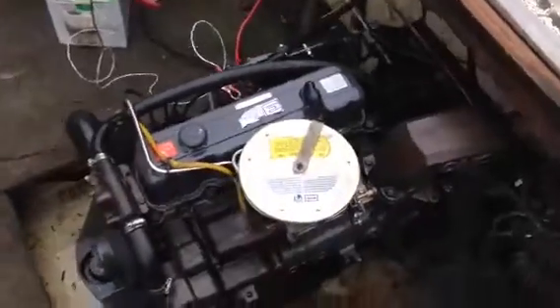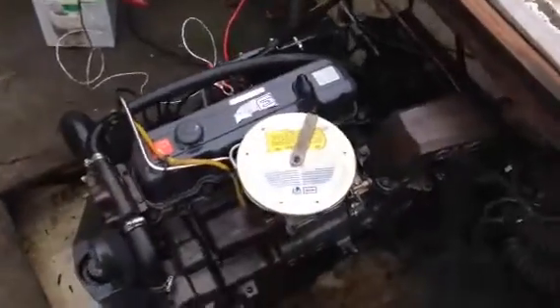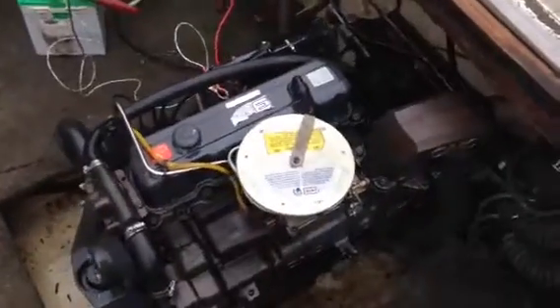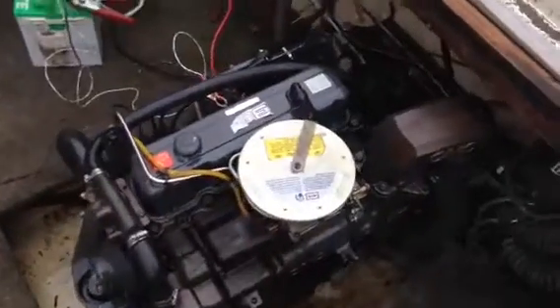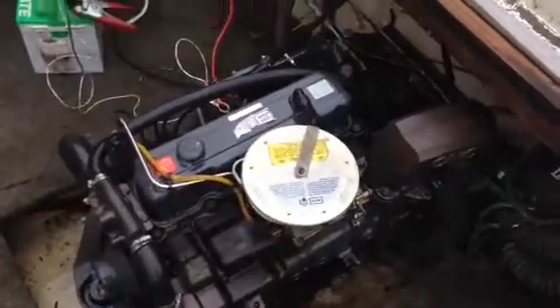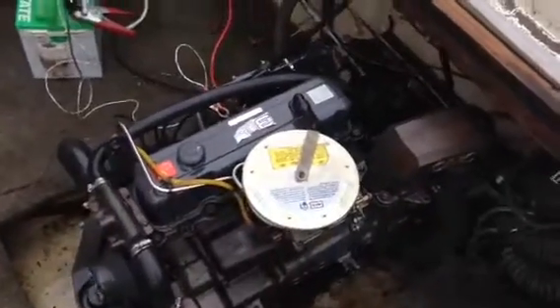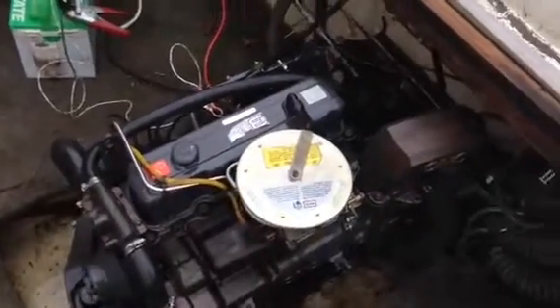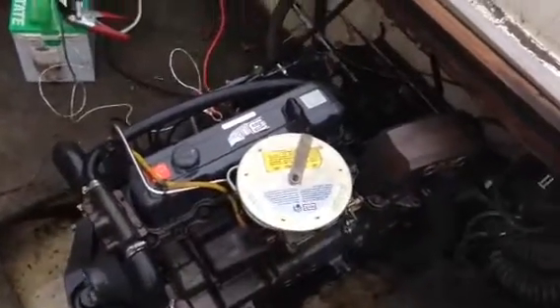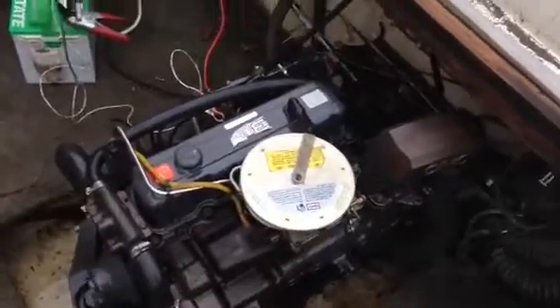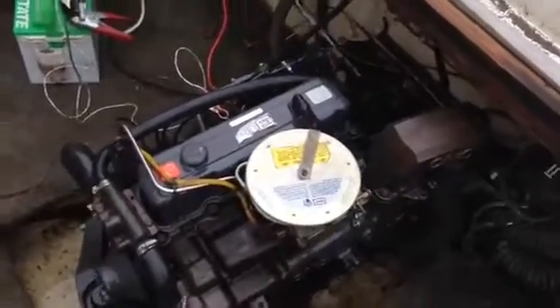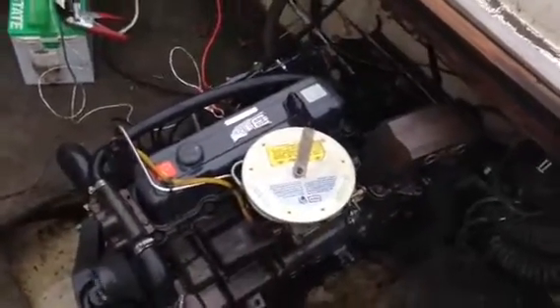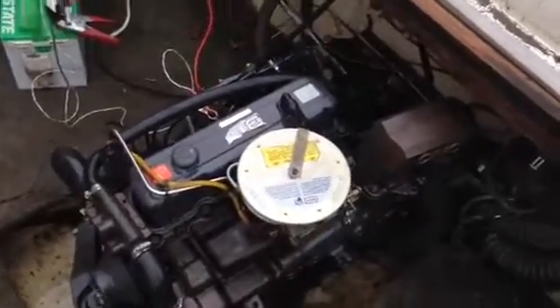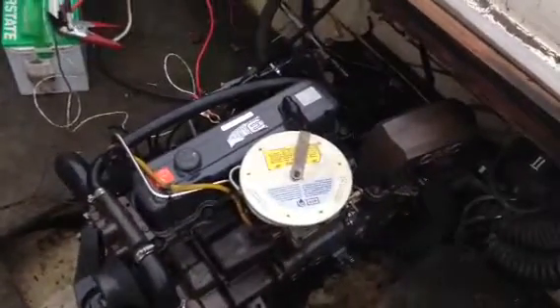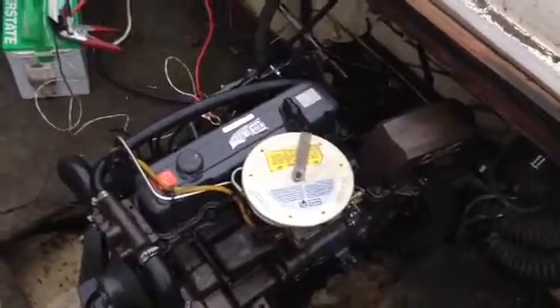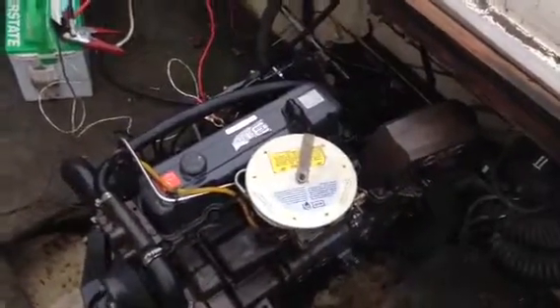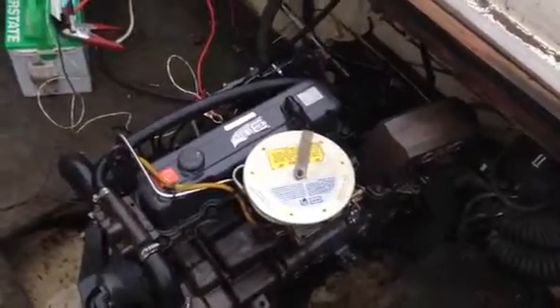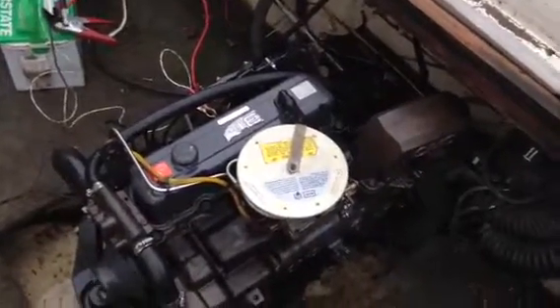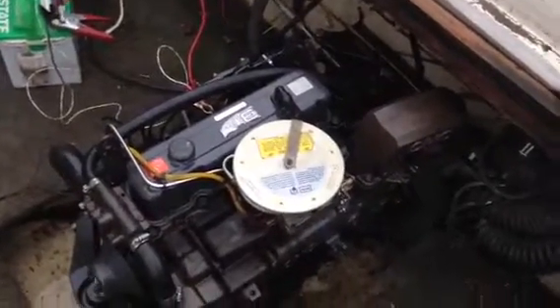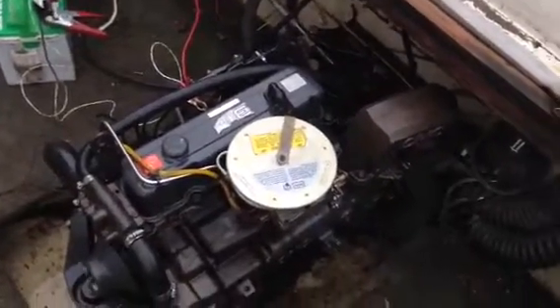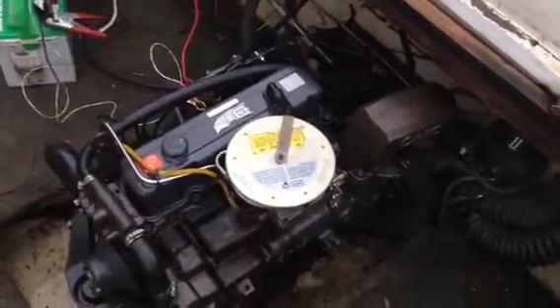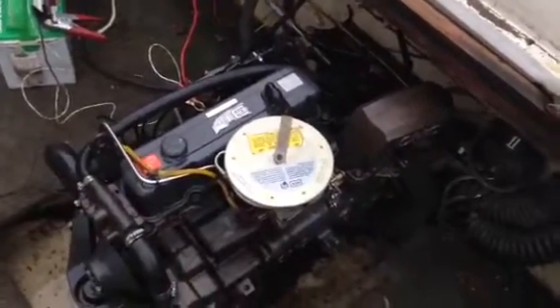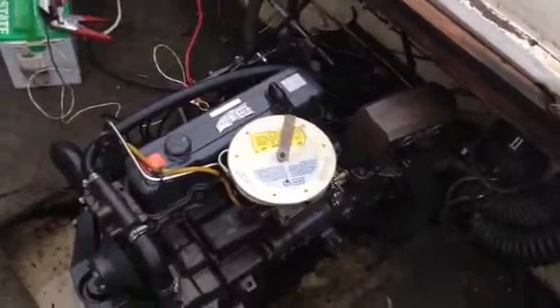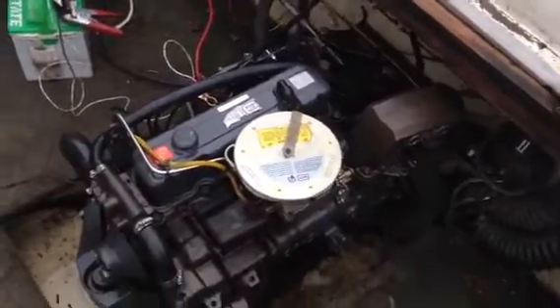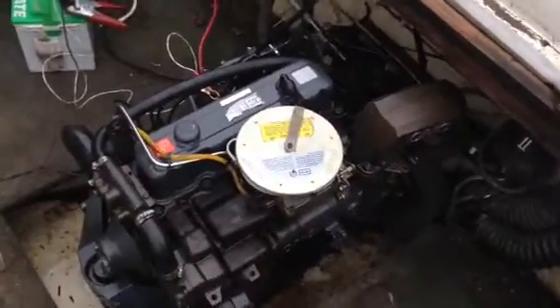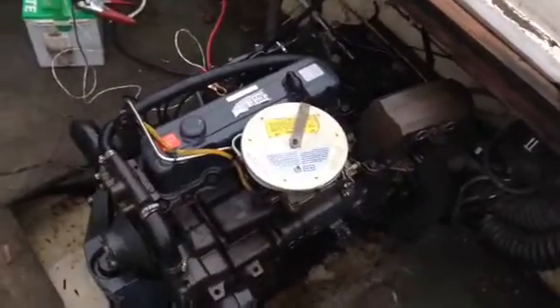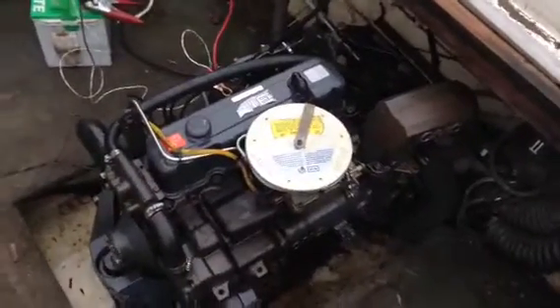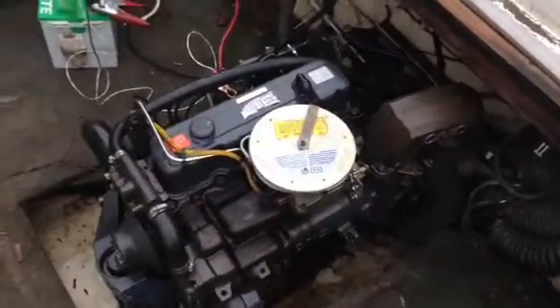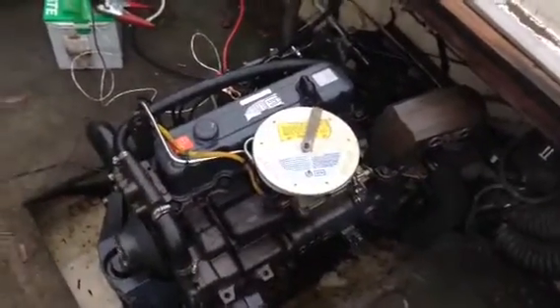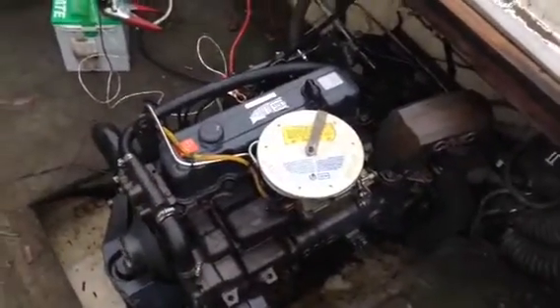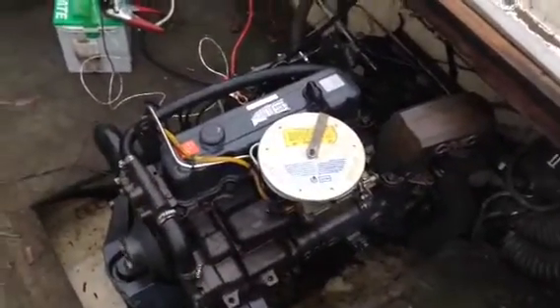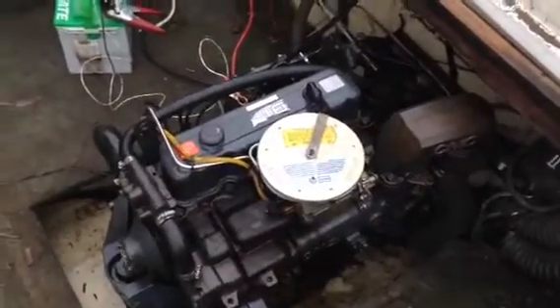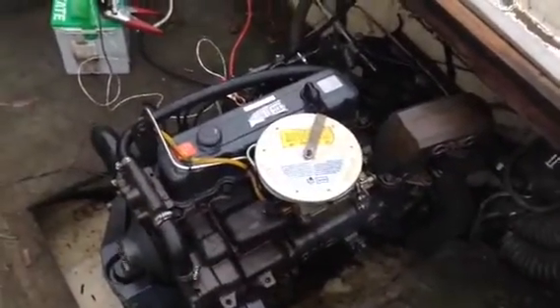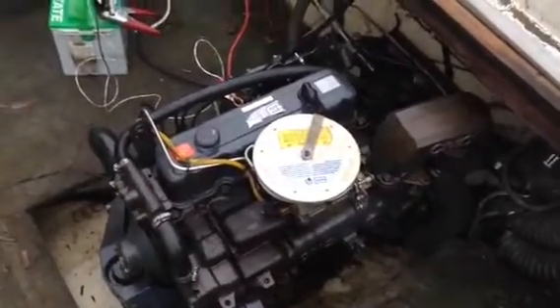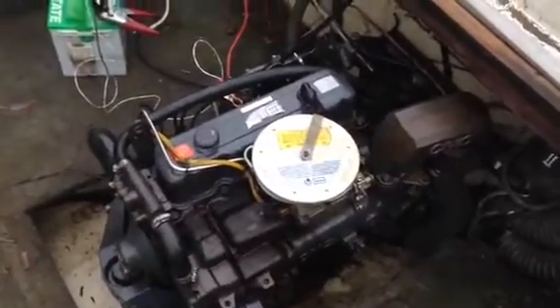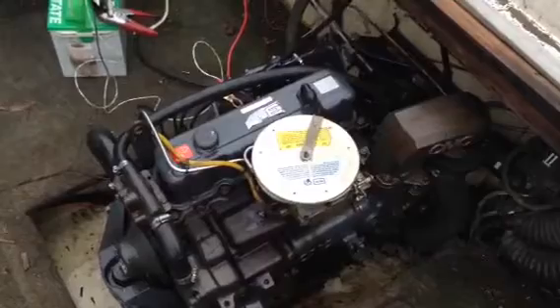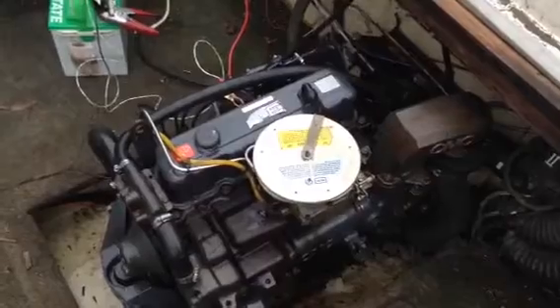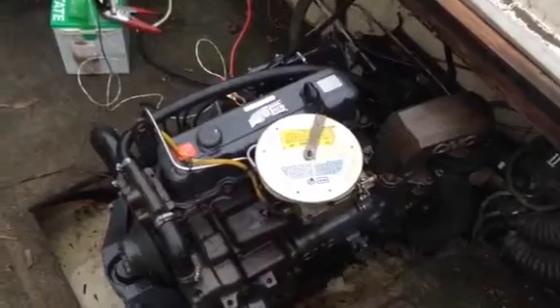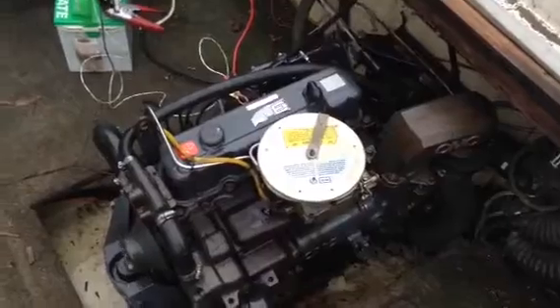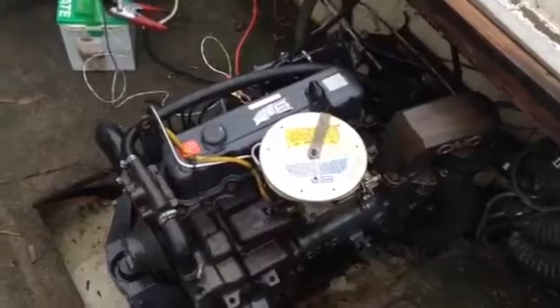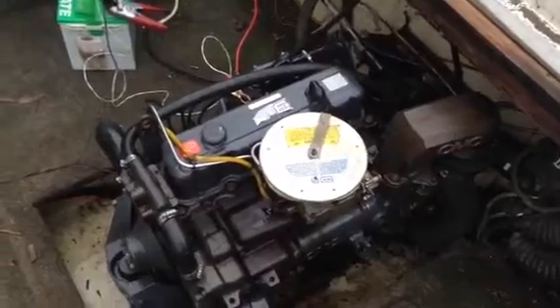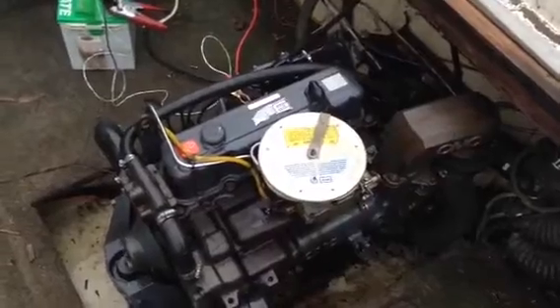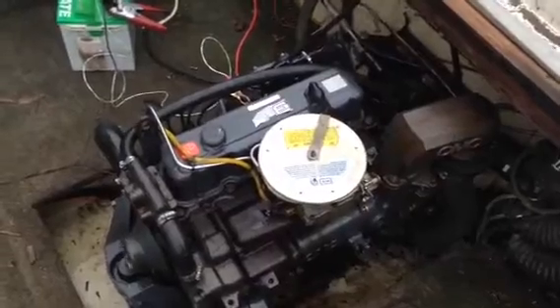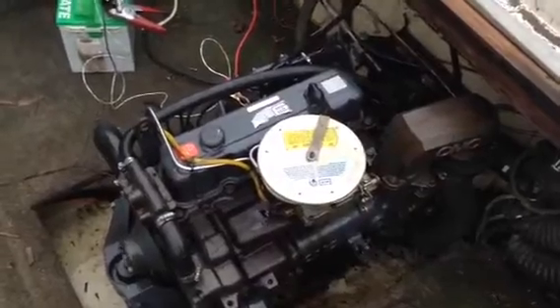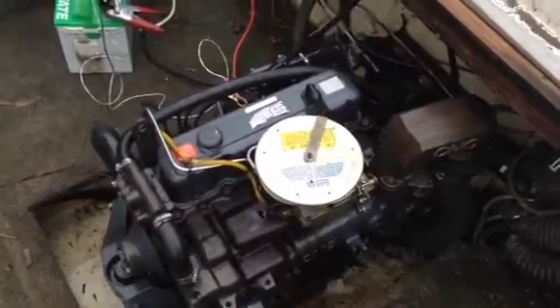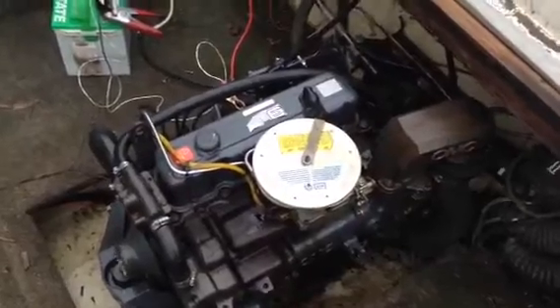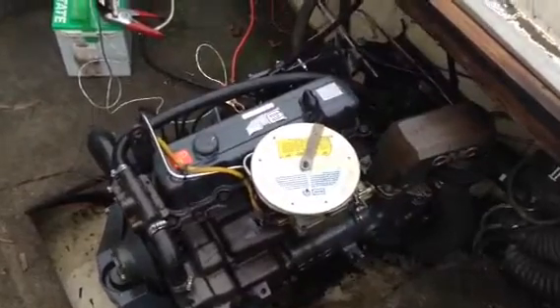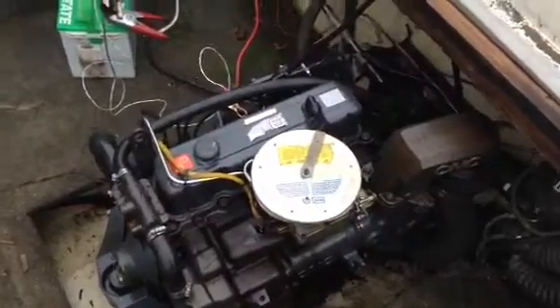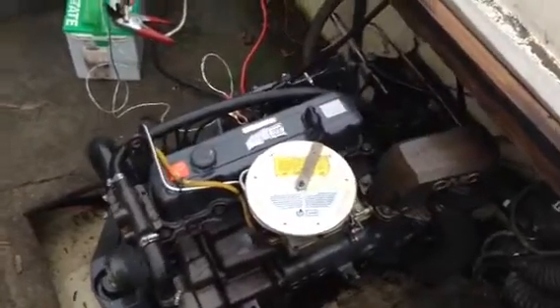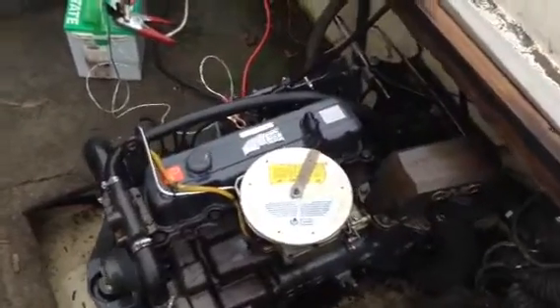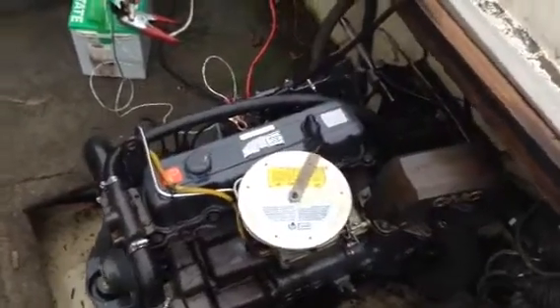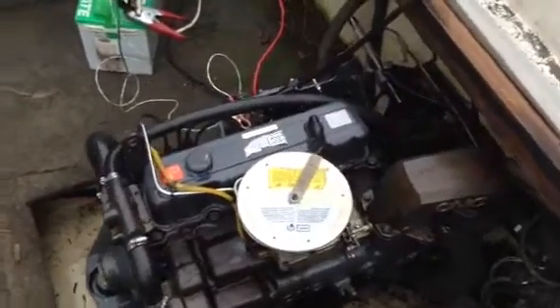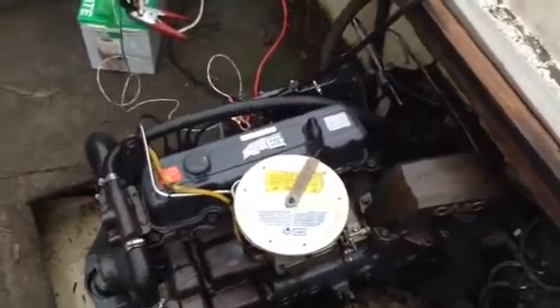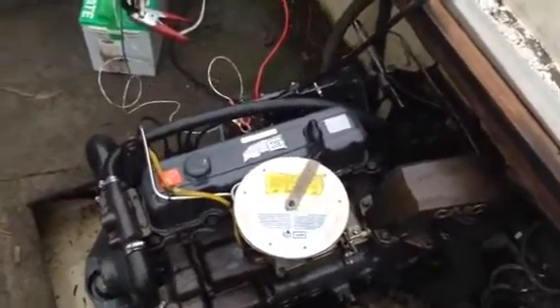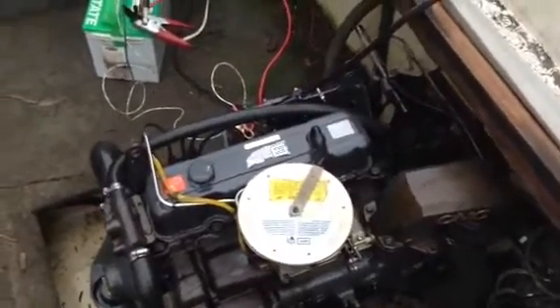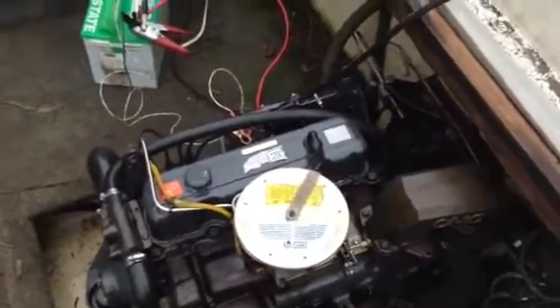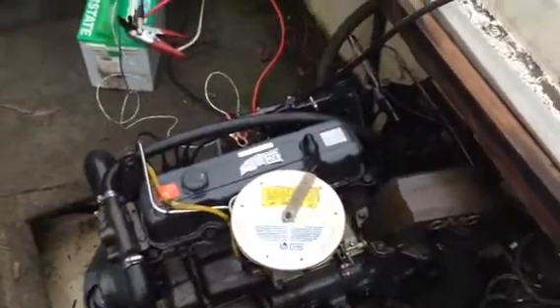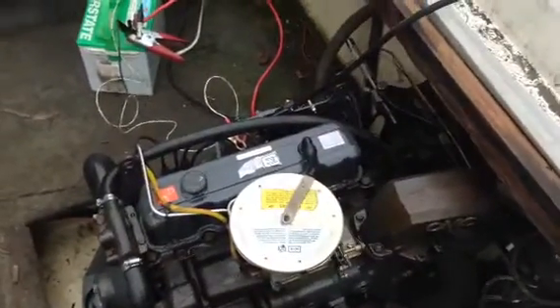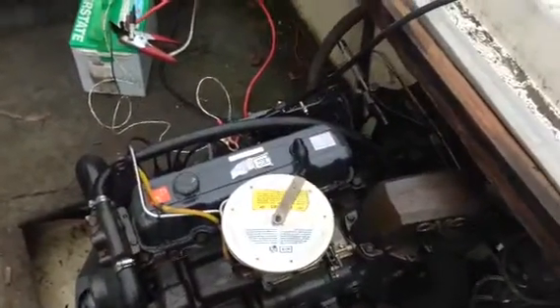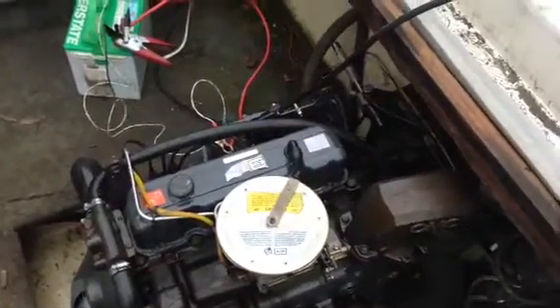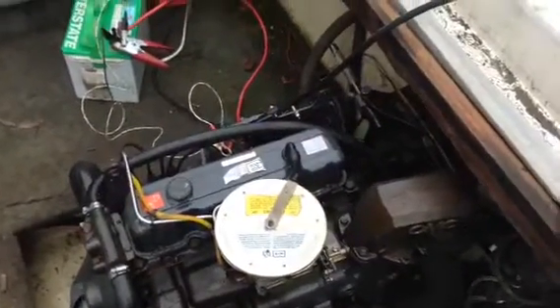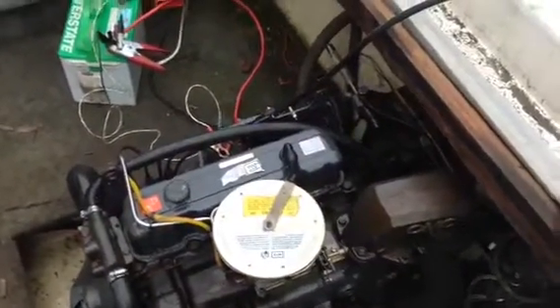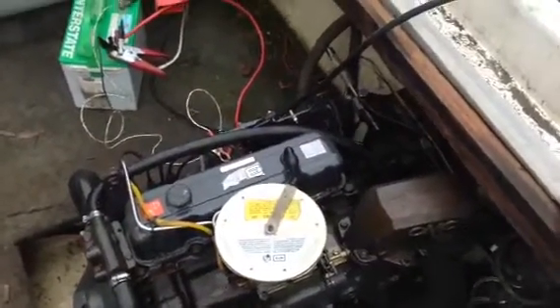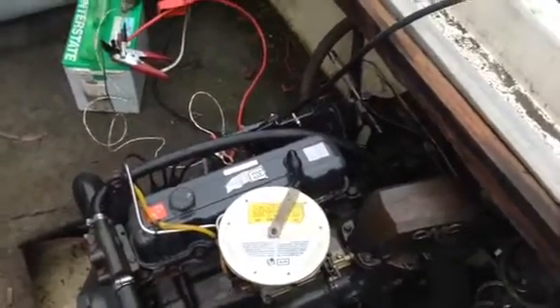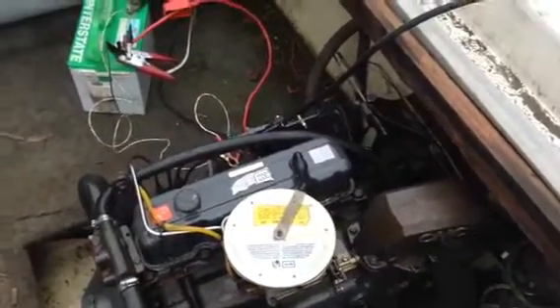Alright, that's your 3.0. Fits all 1980's Cobra motors. Thanks for watching.